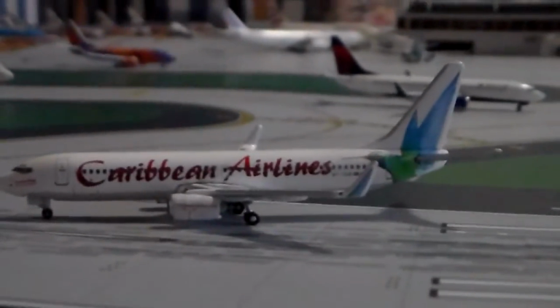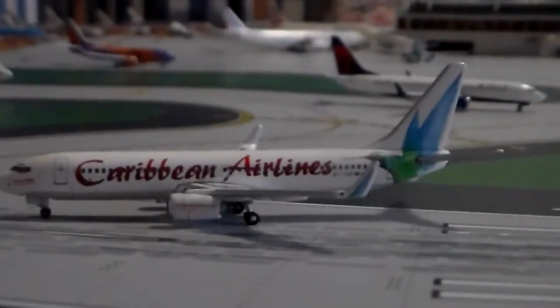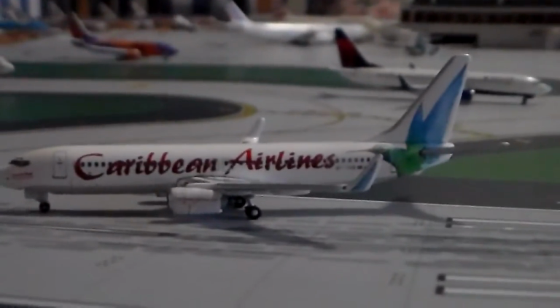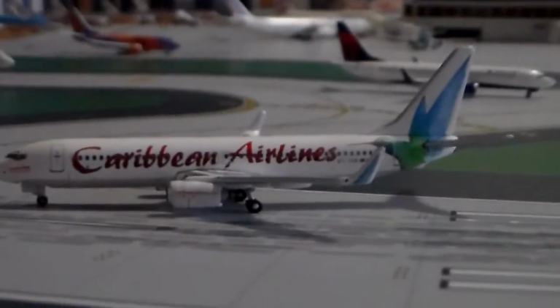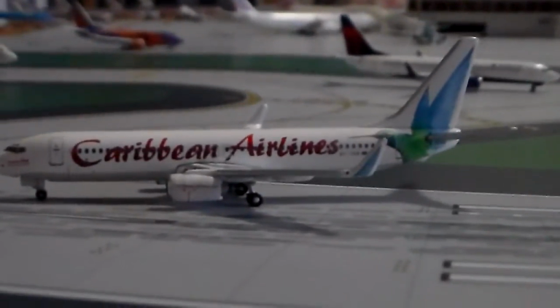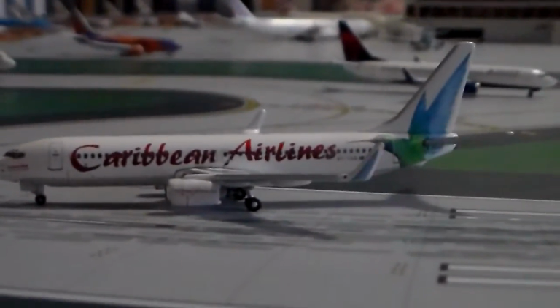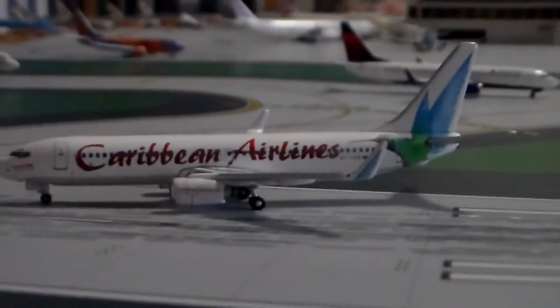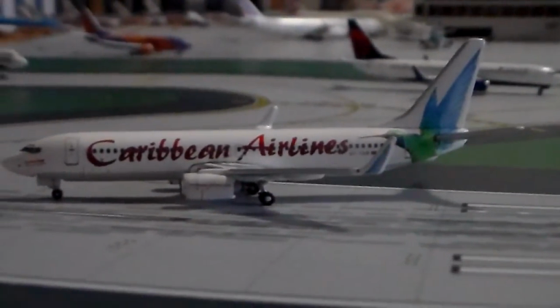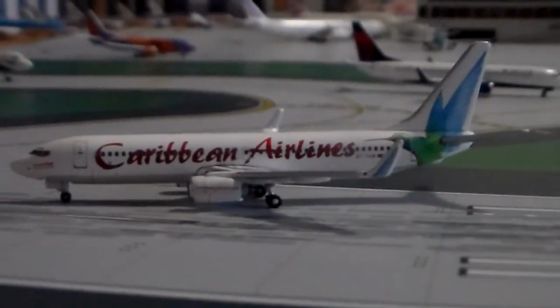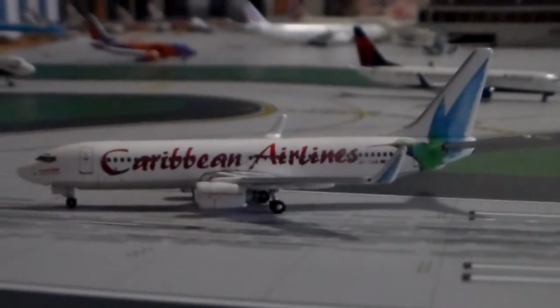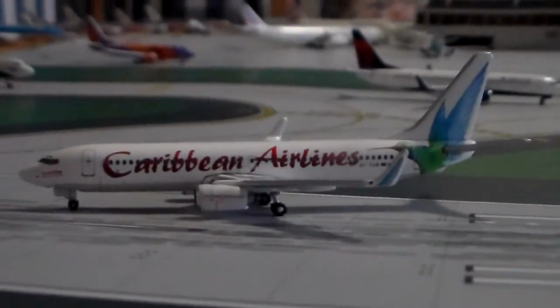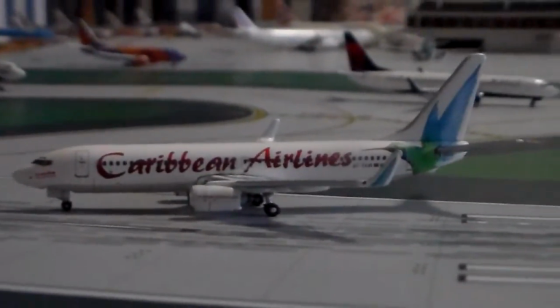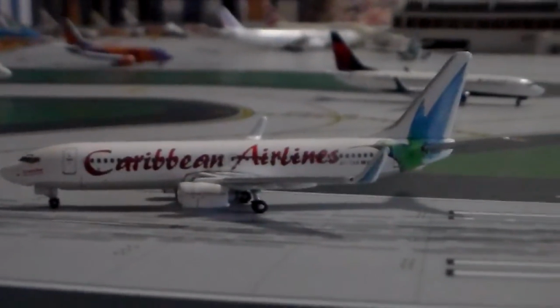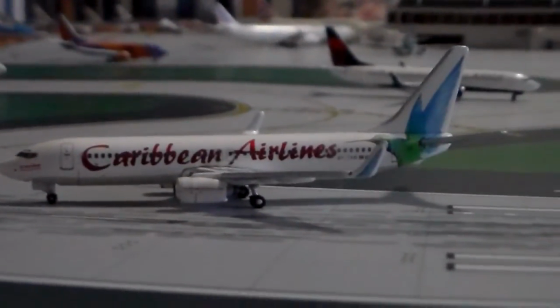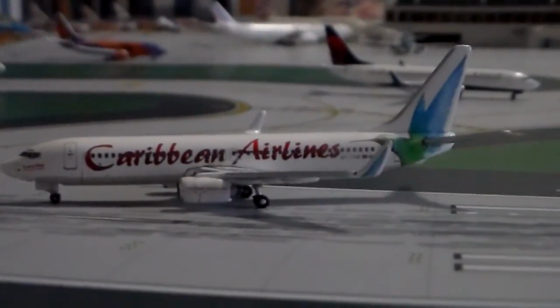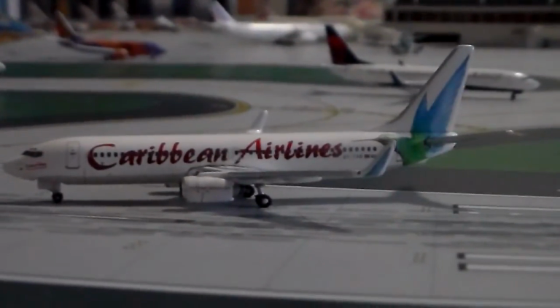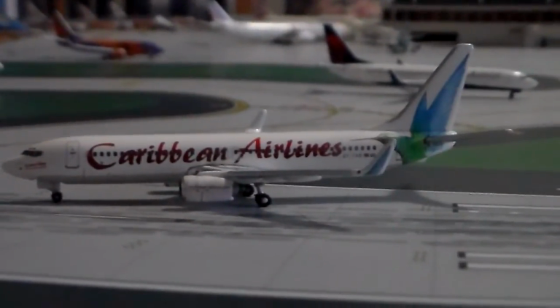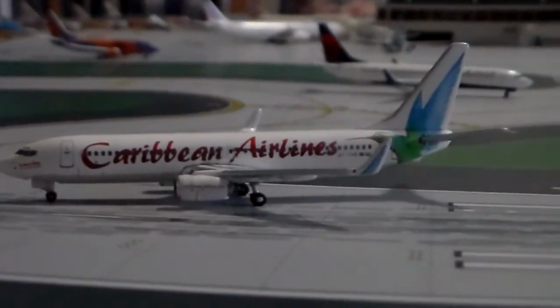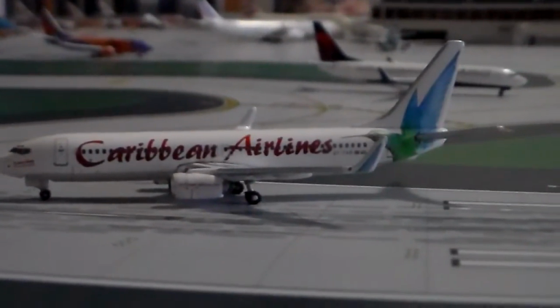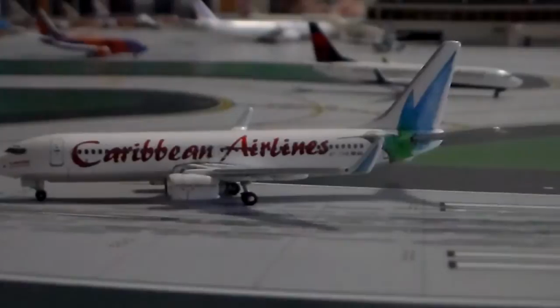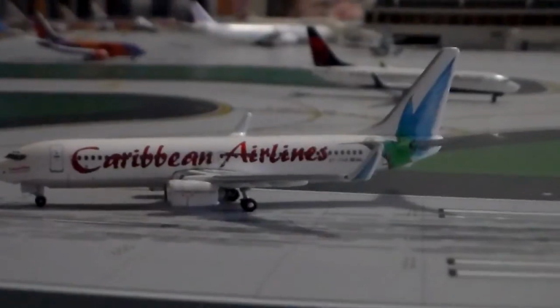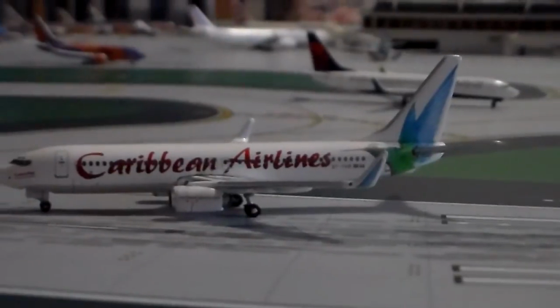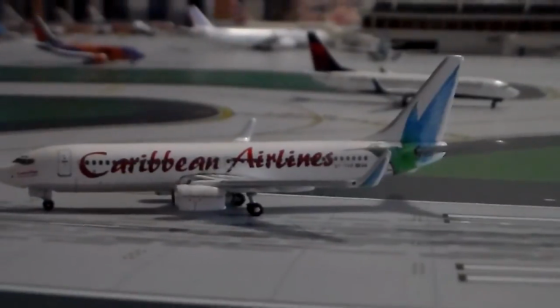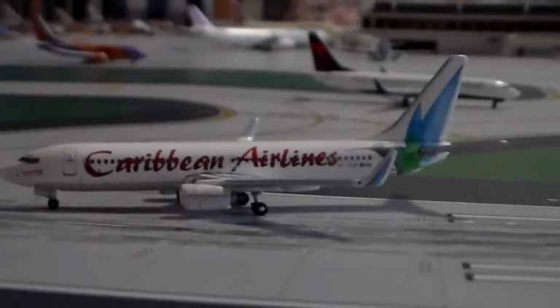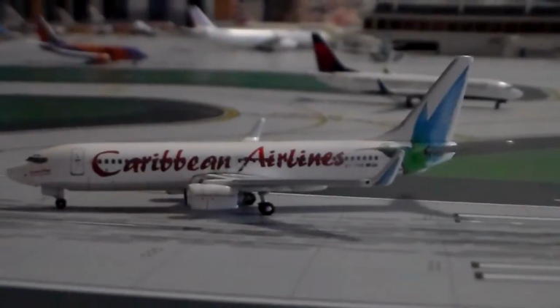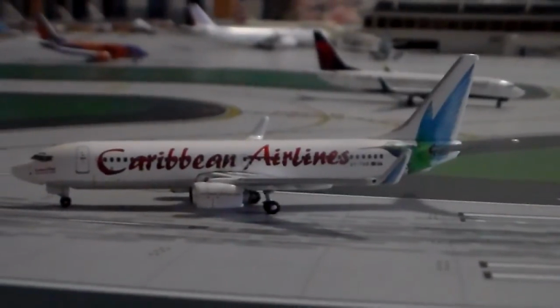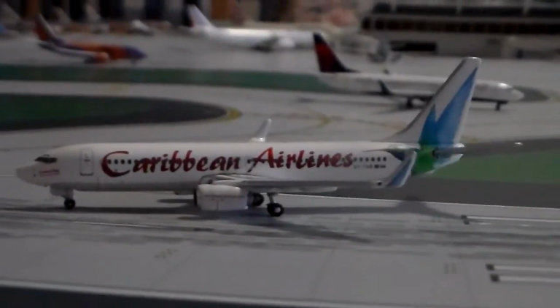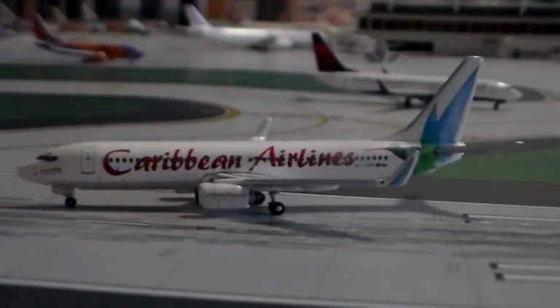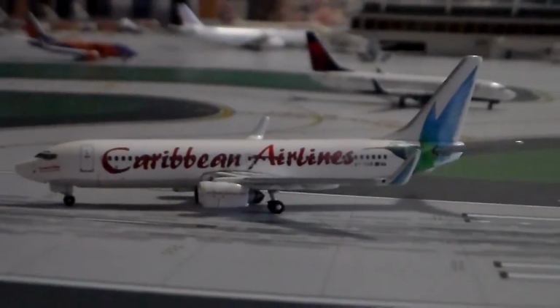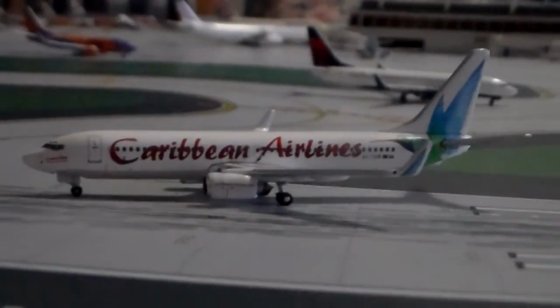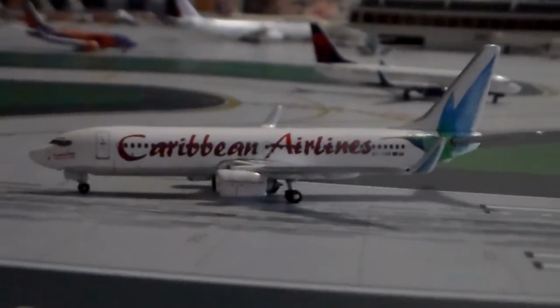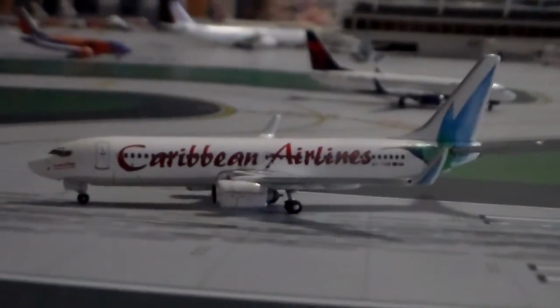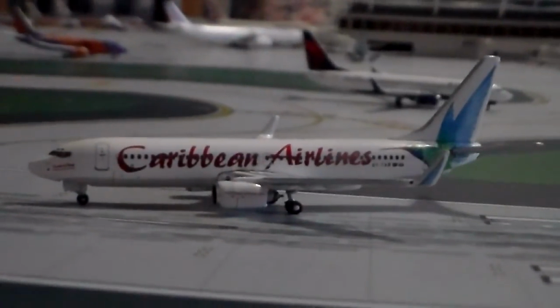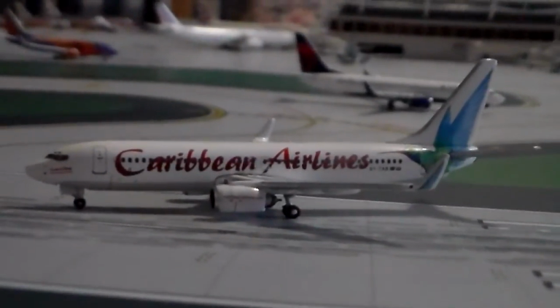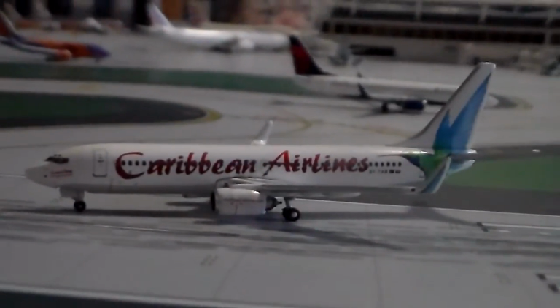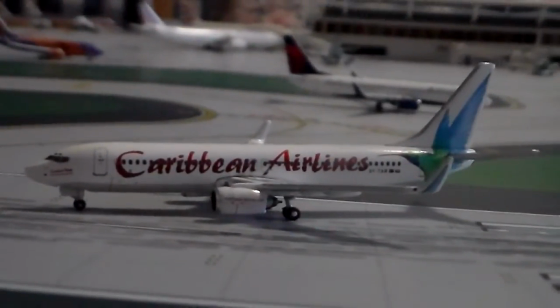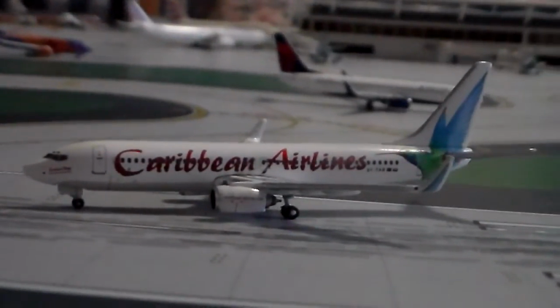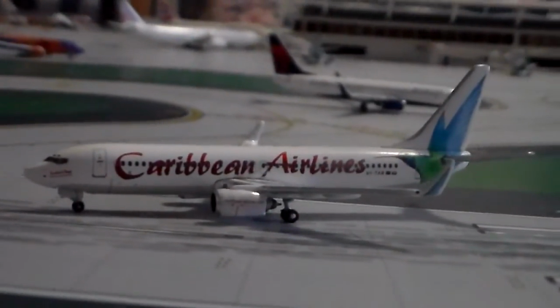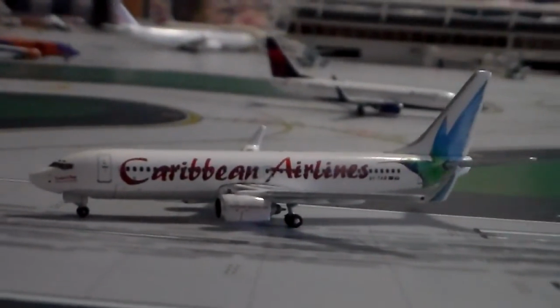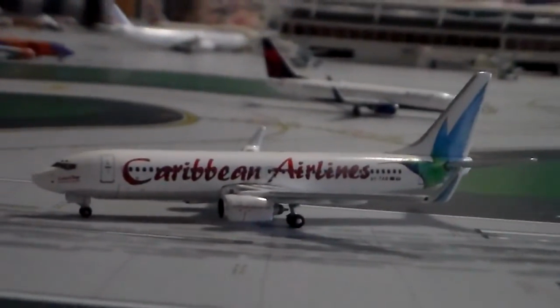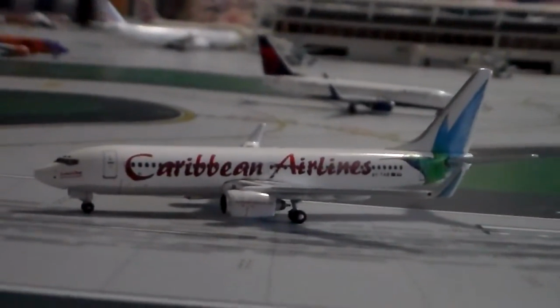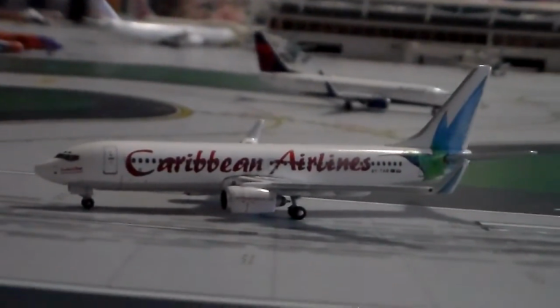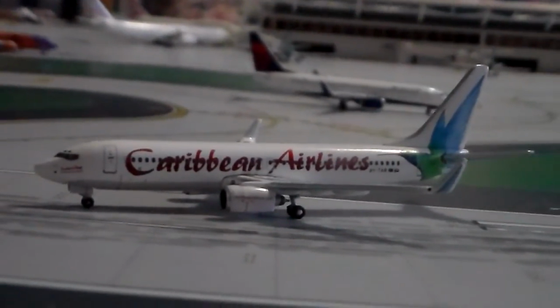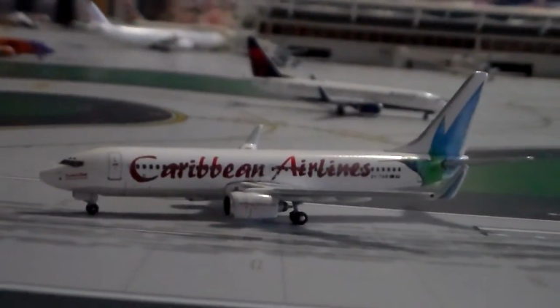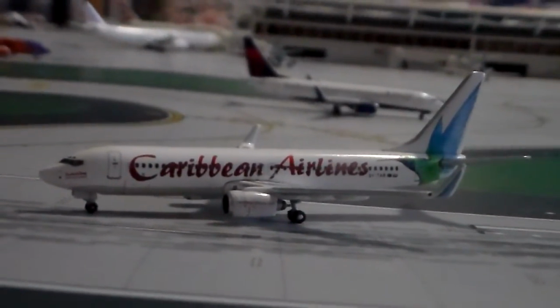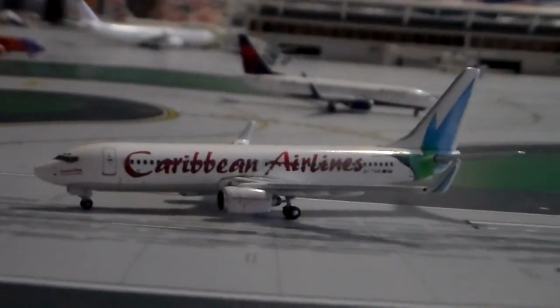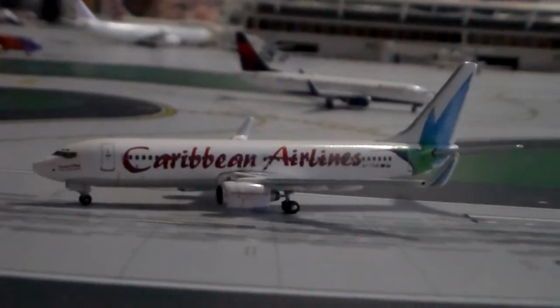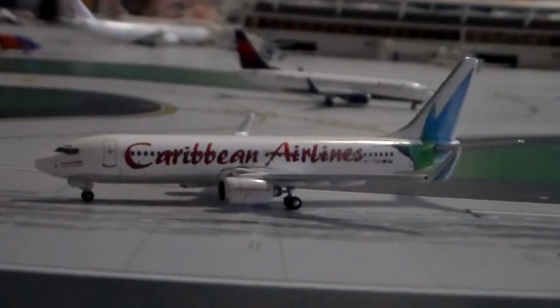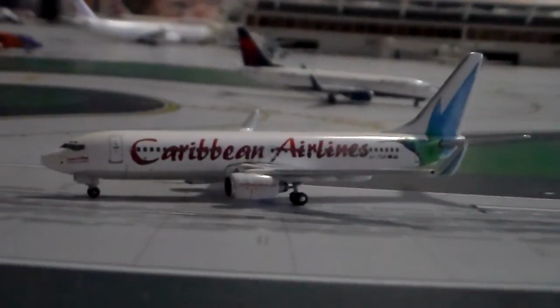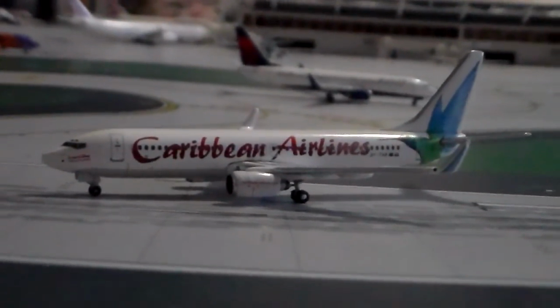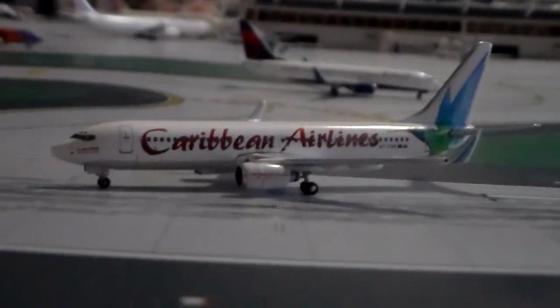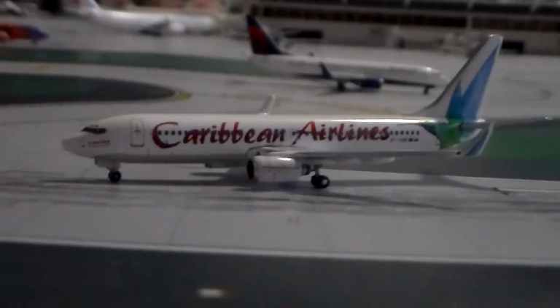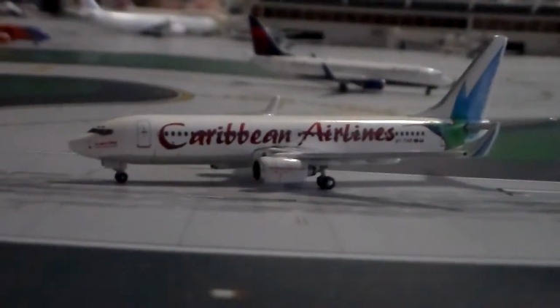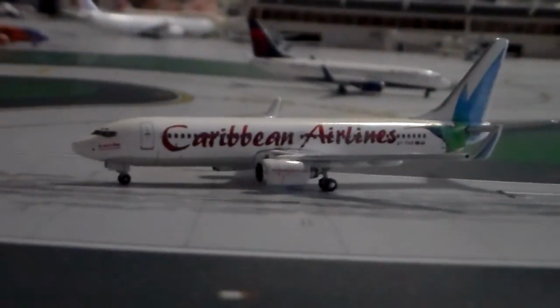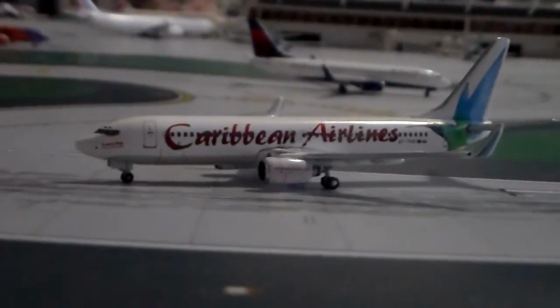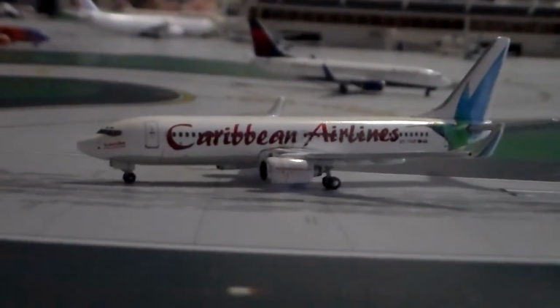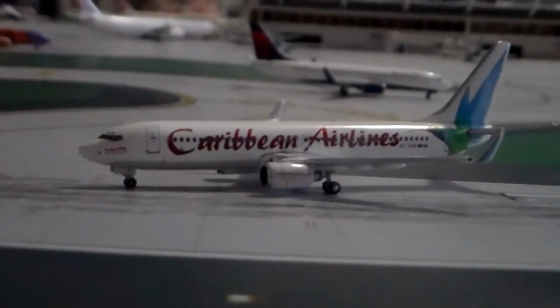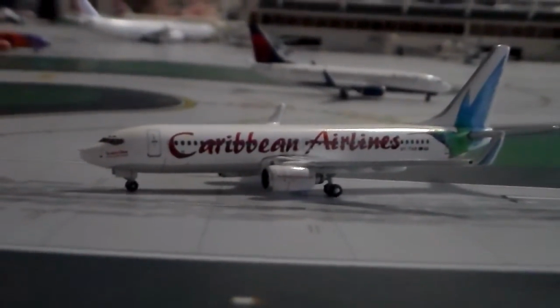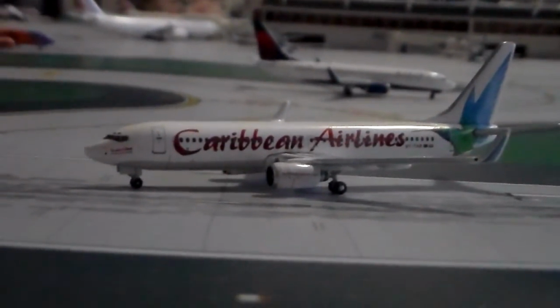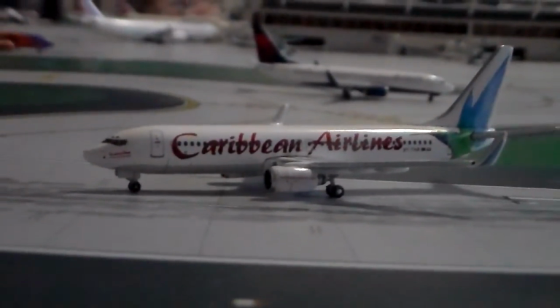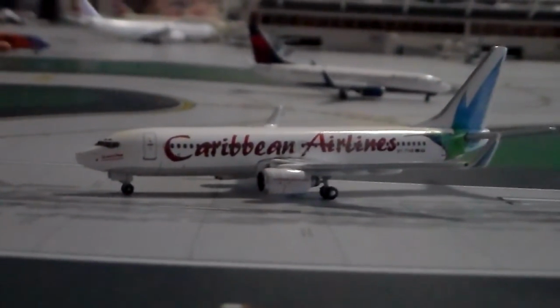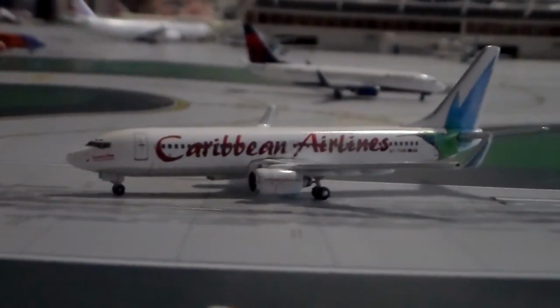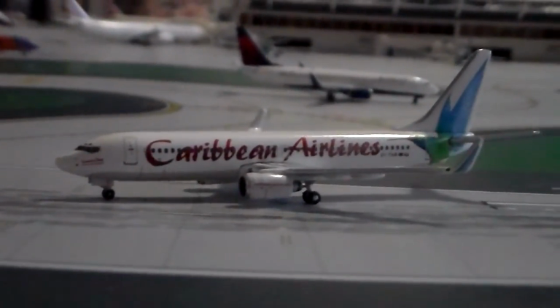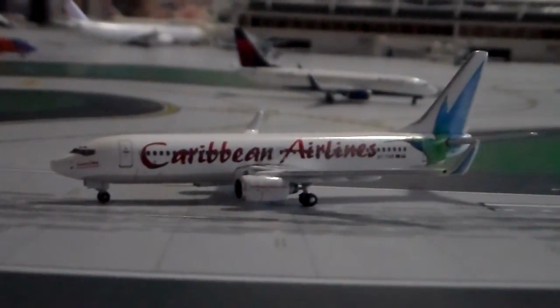That's probably going to conclude this video. Thank you for watching, and please remember to rate, comment, and subscribe.